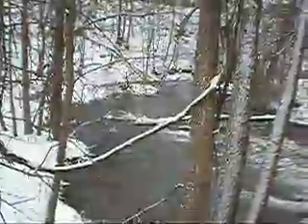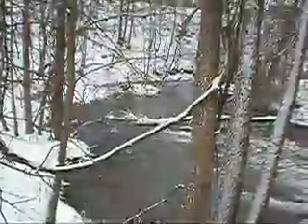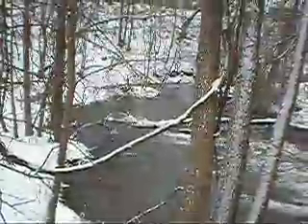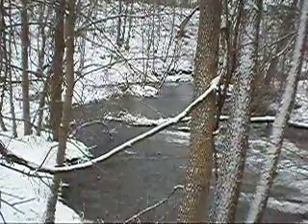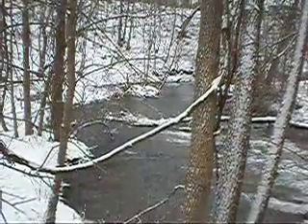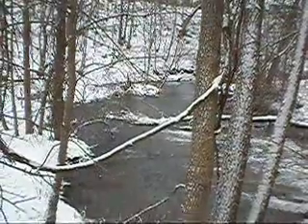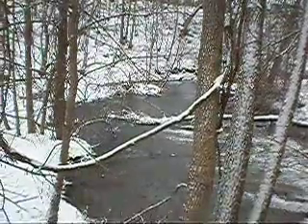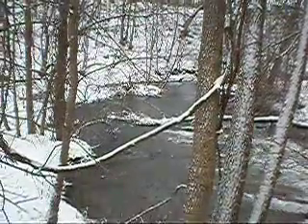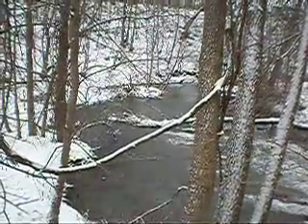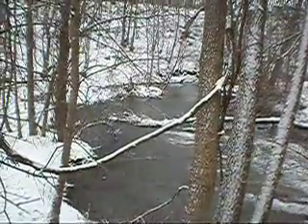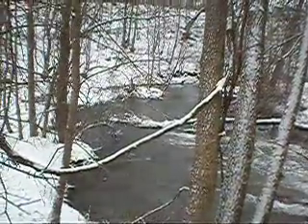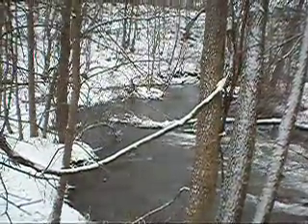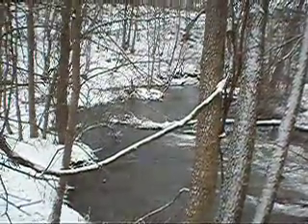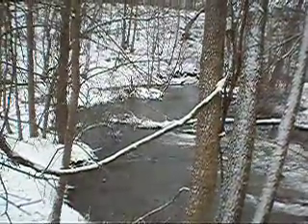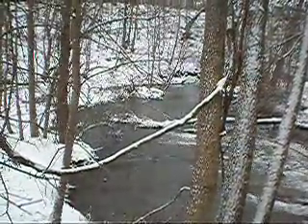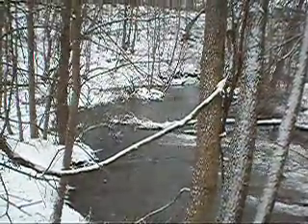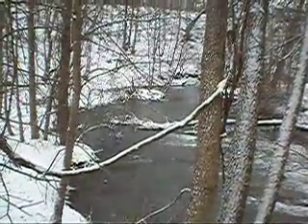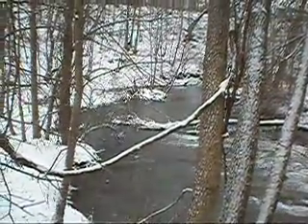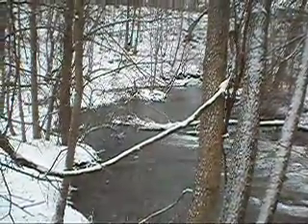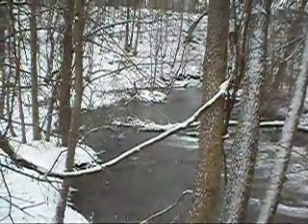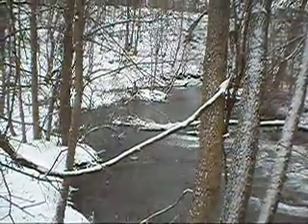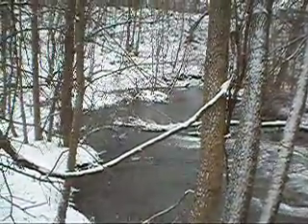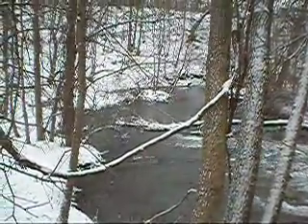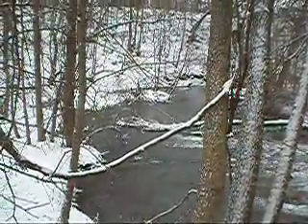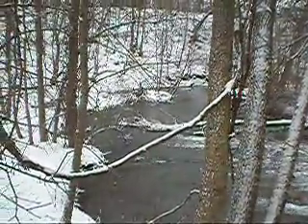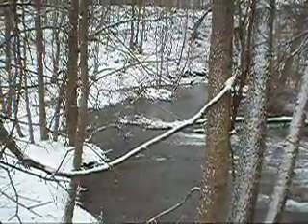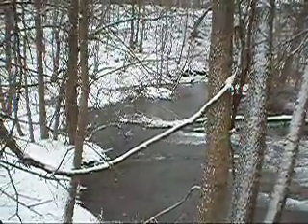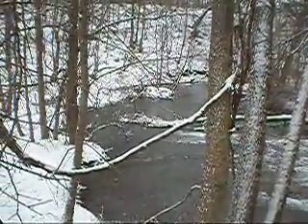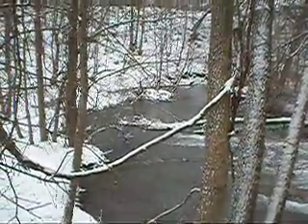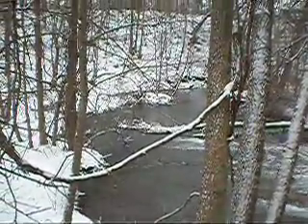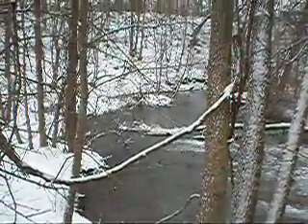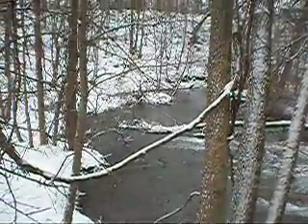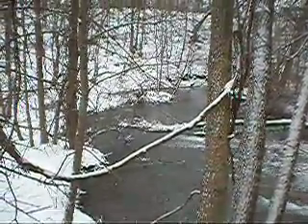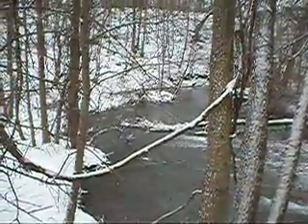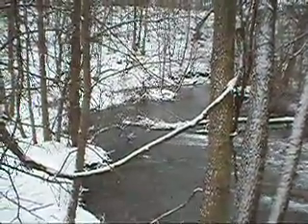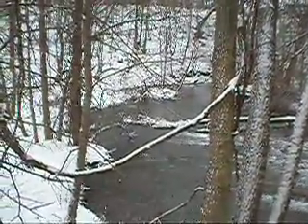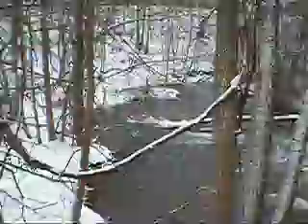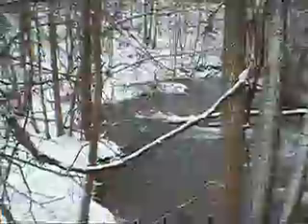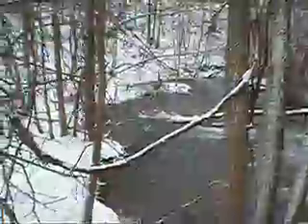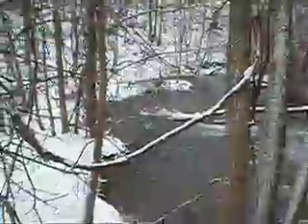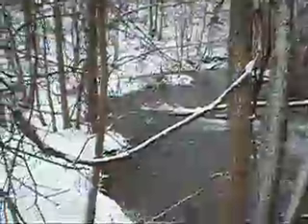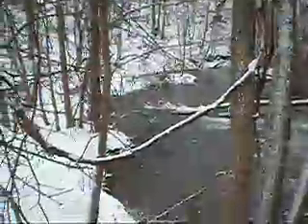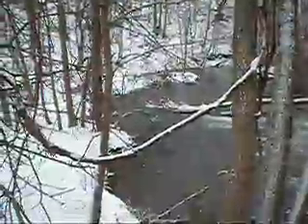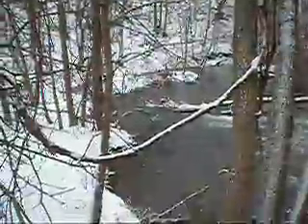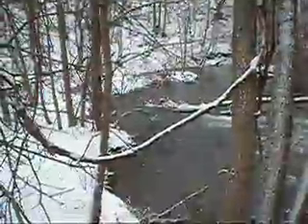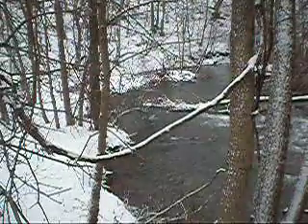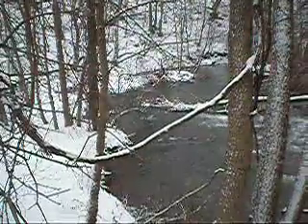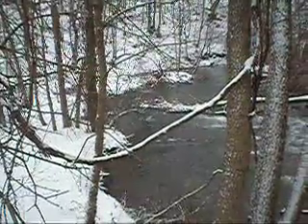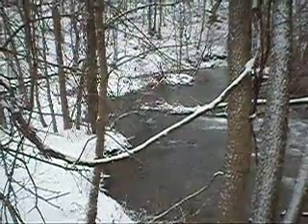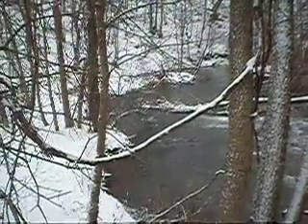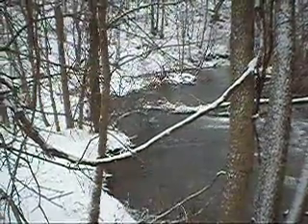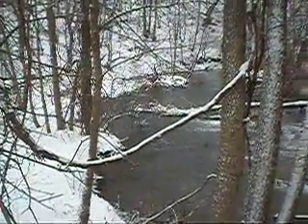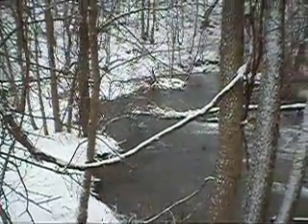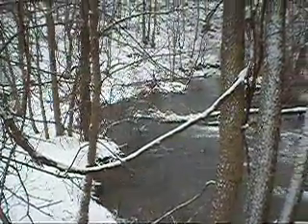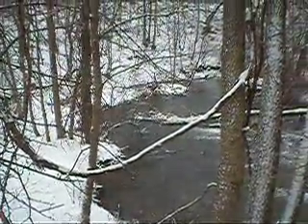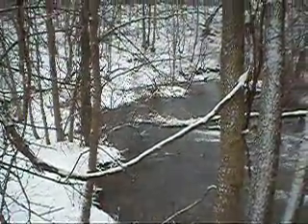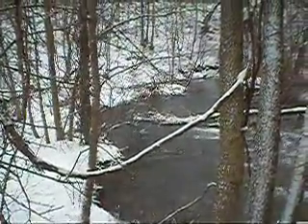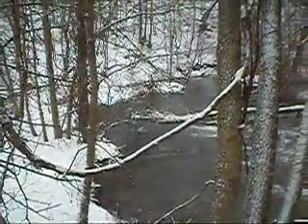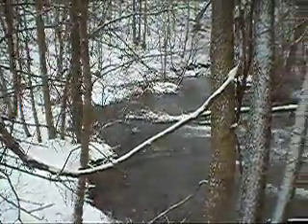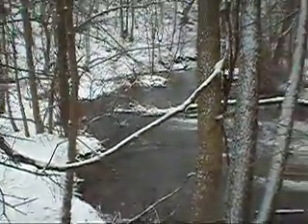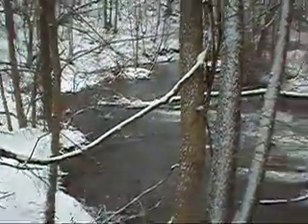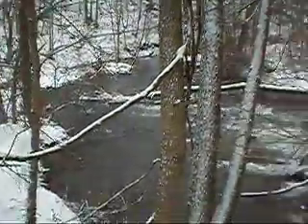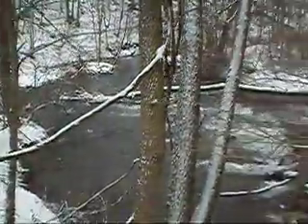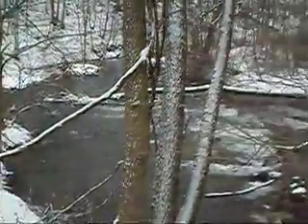We're on the Charlie Major Nature Trail. It's a nice winter day and this is one of the nicer views of the trail.